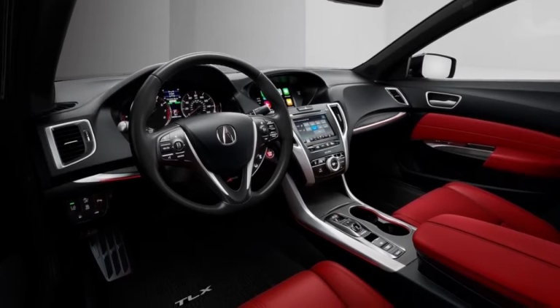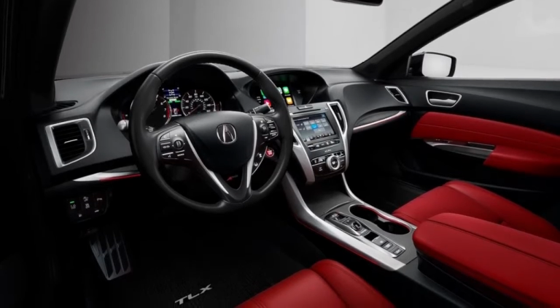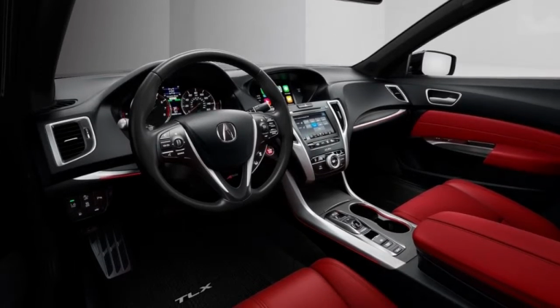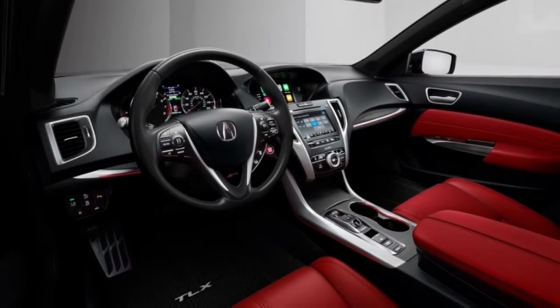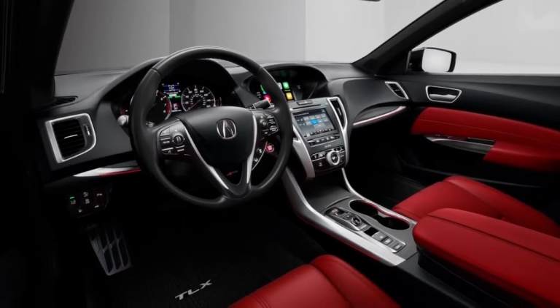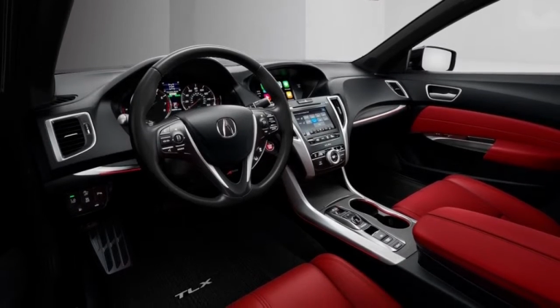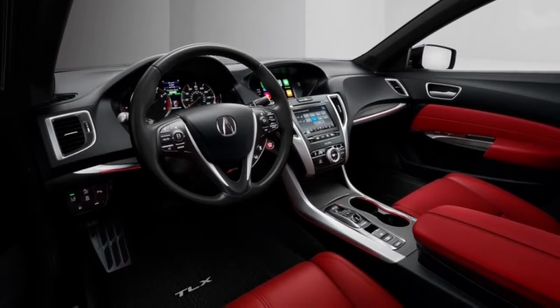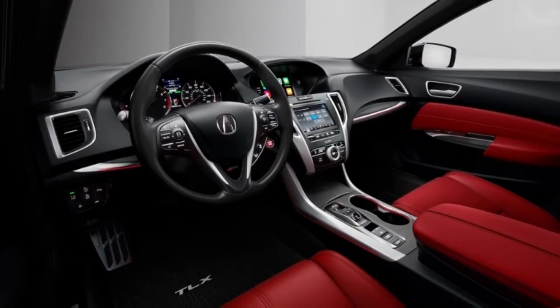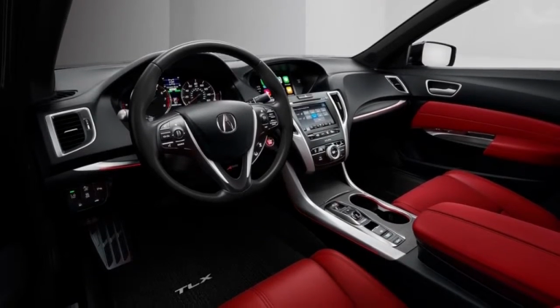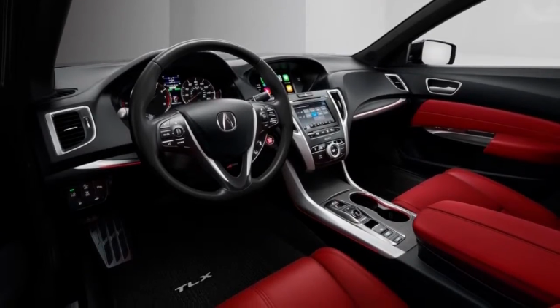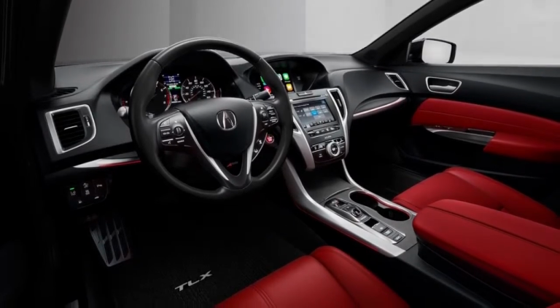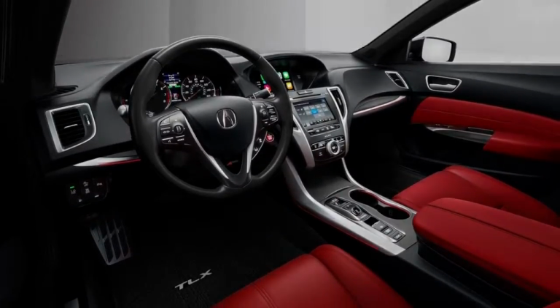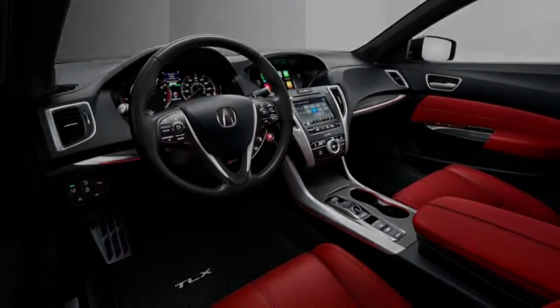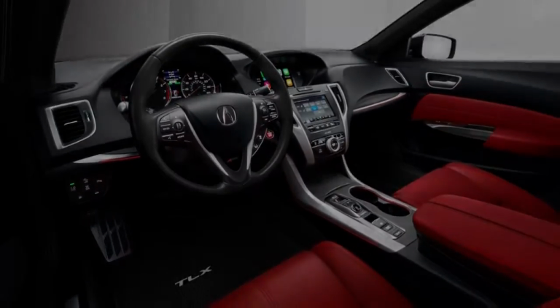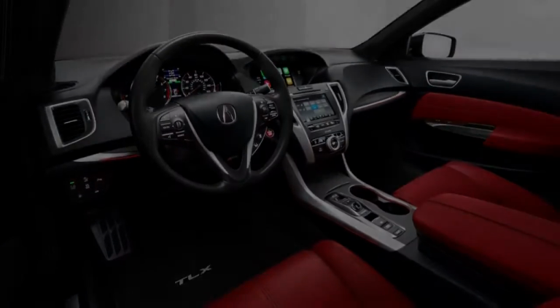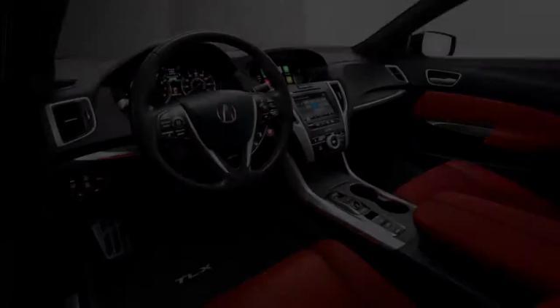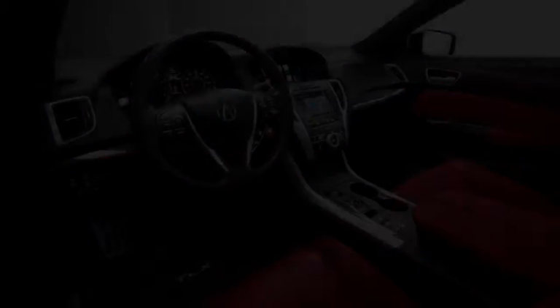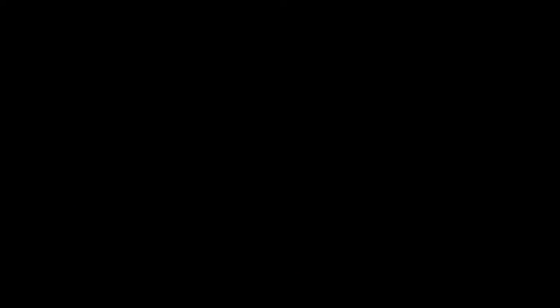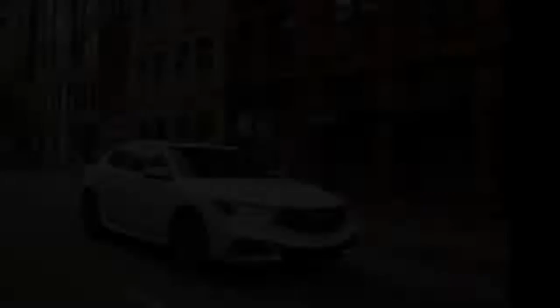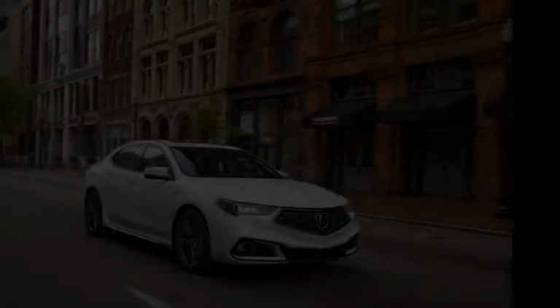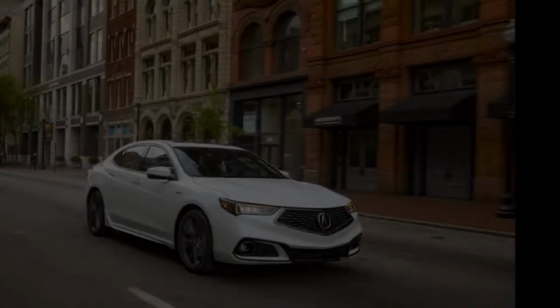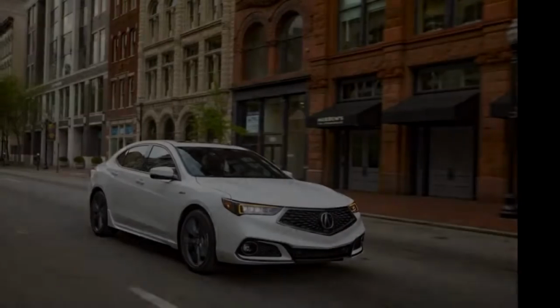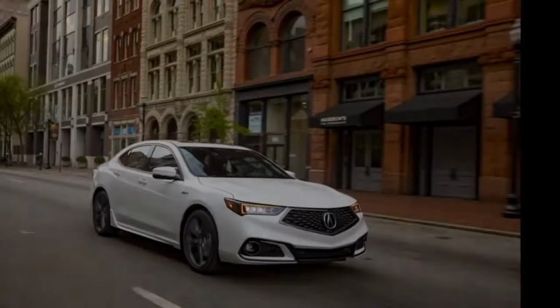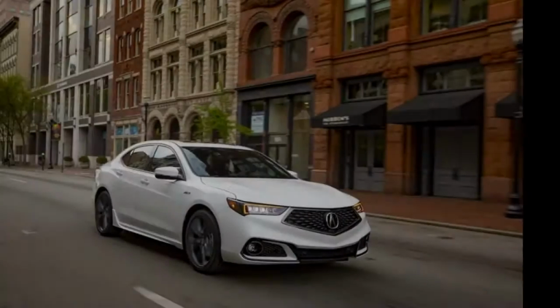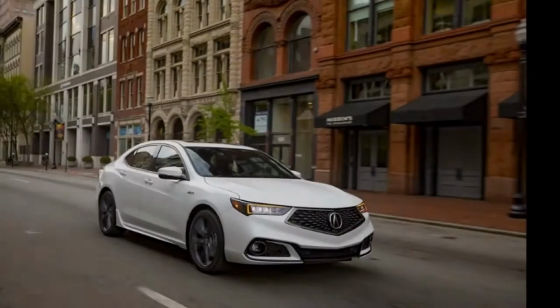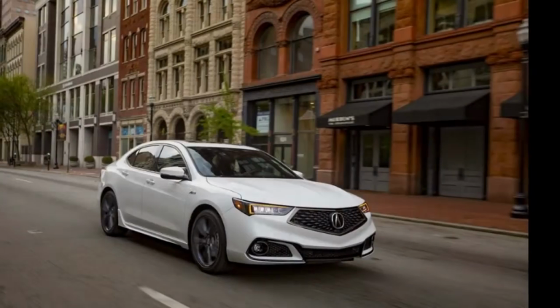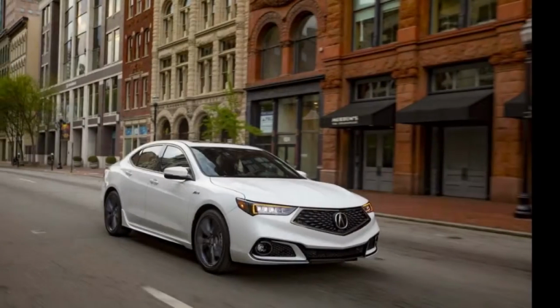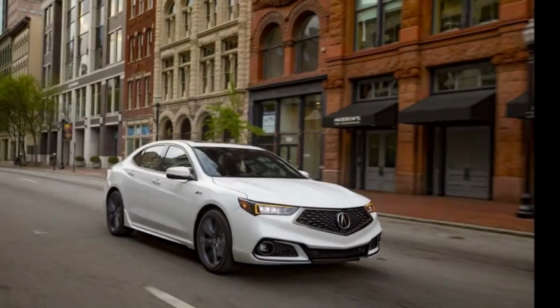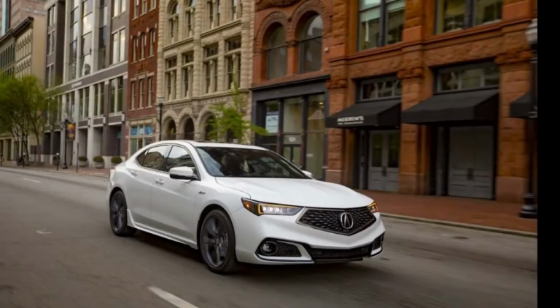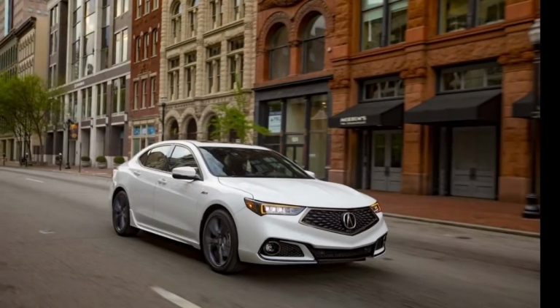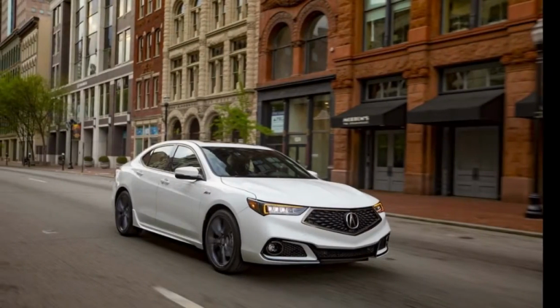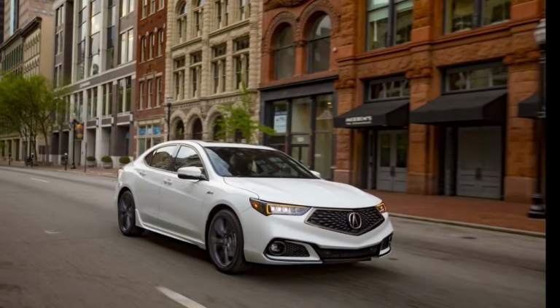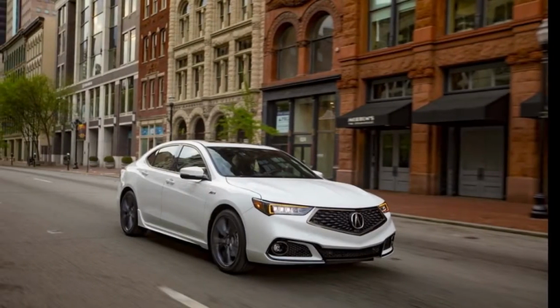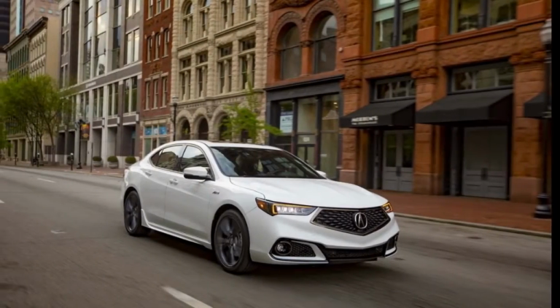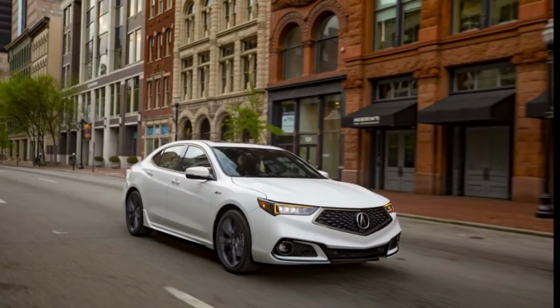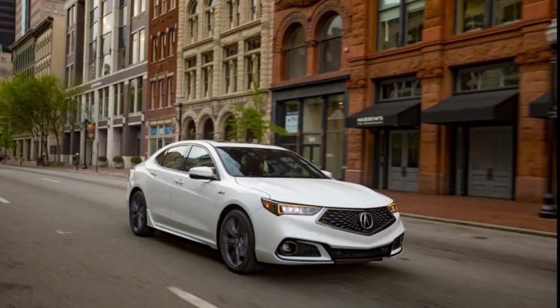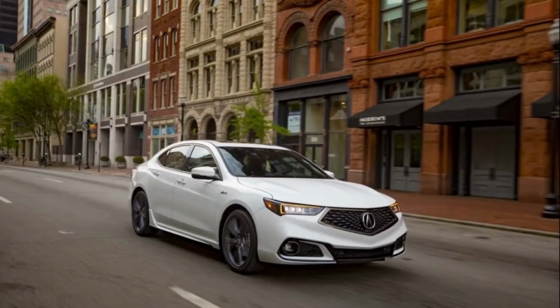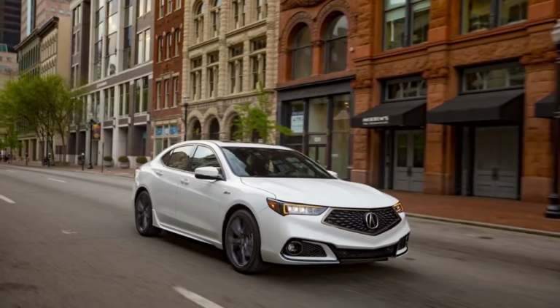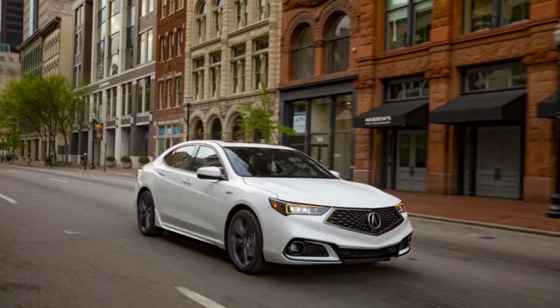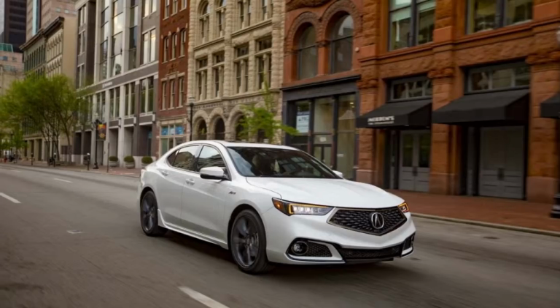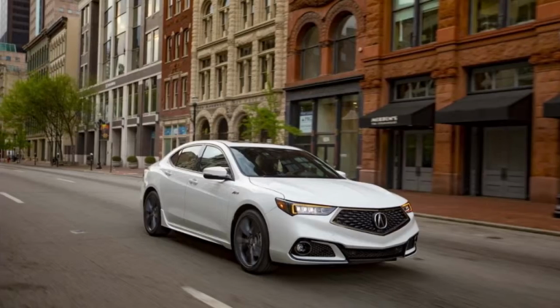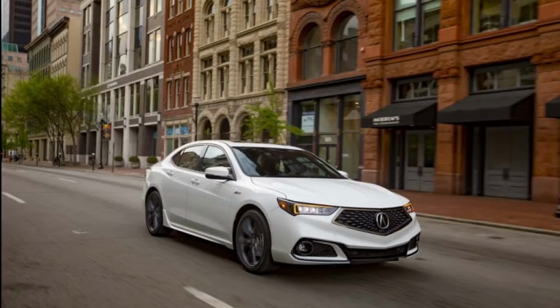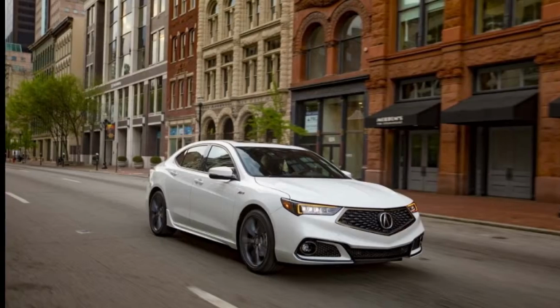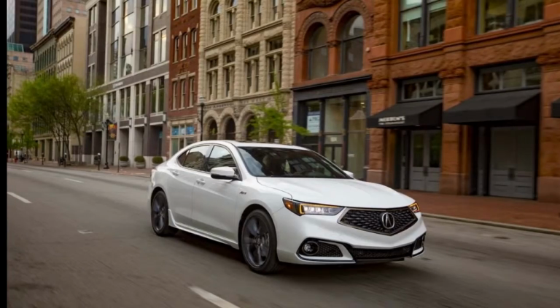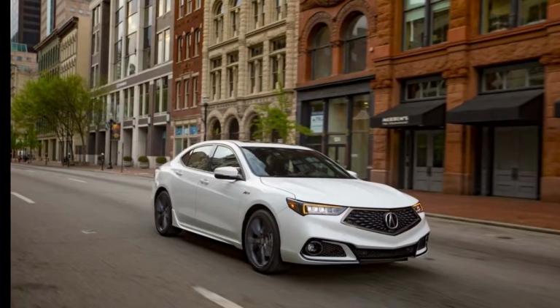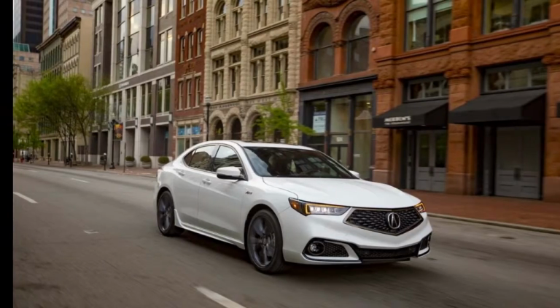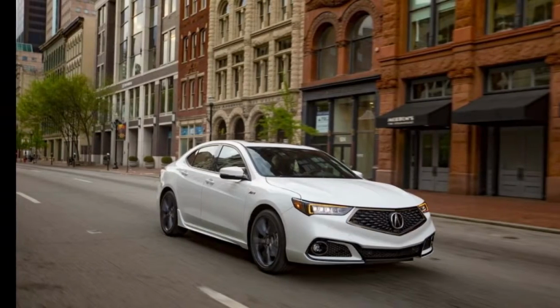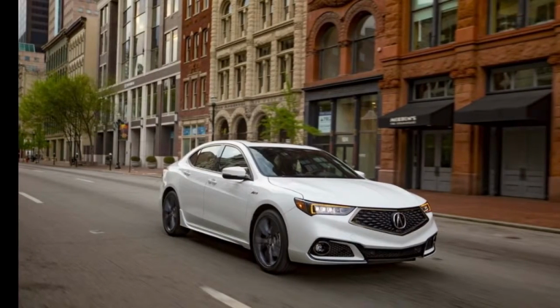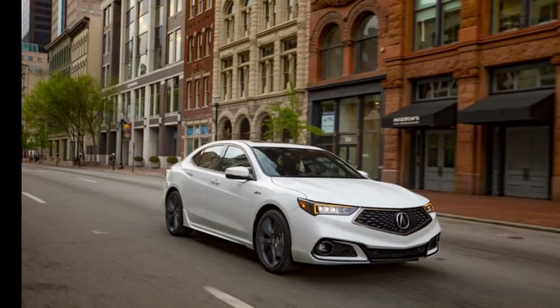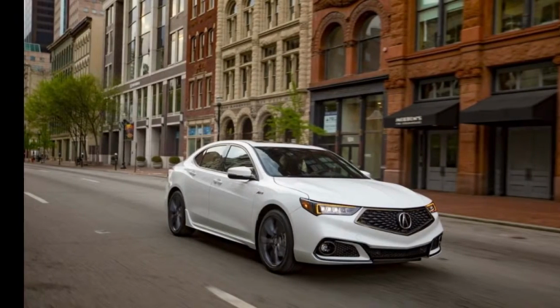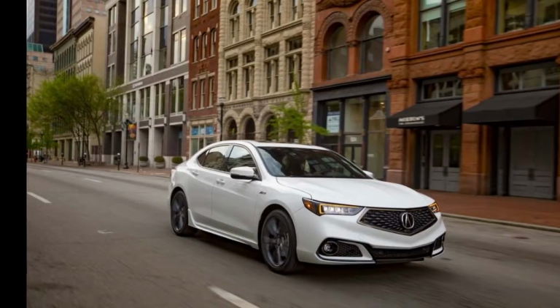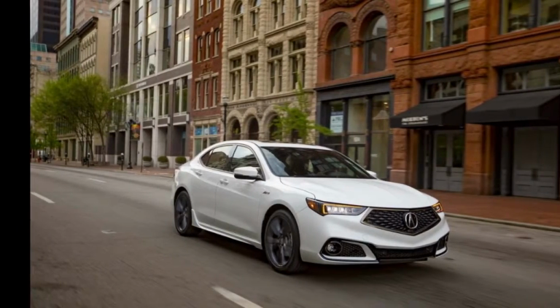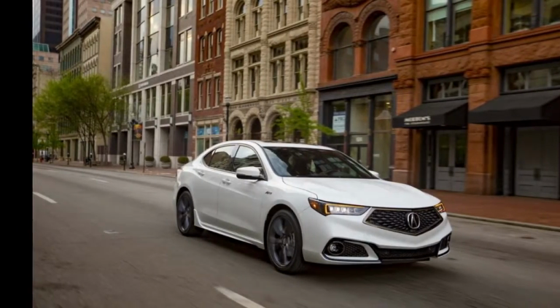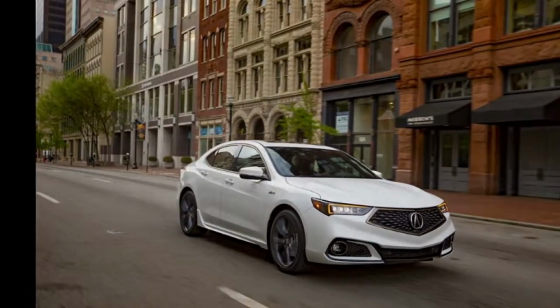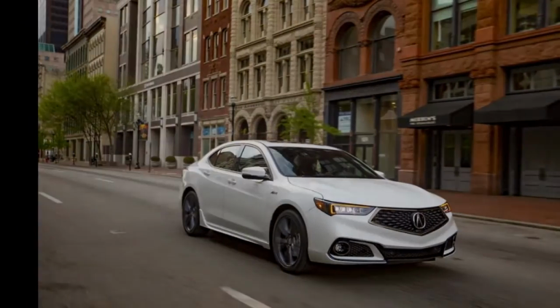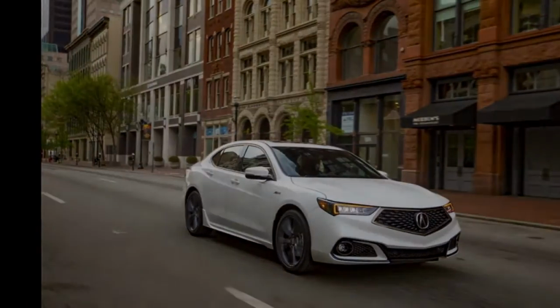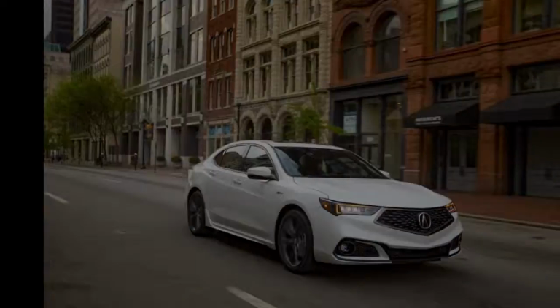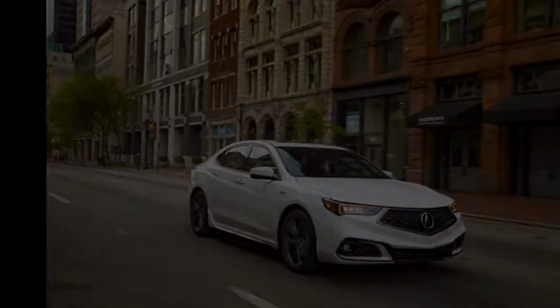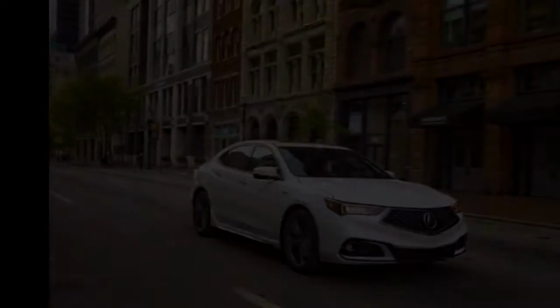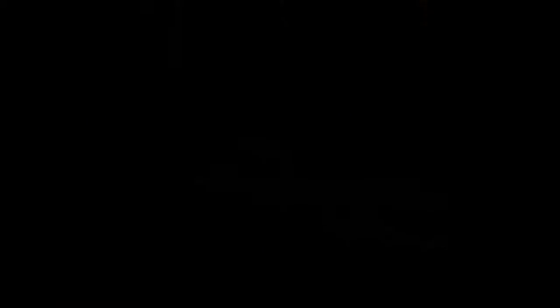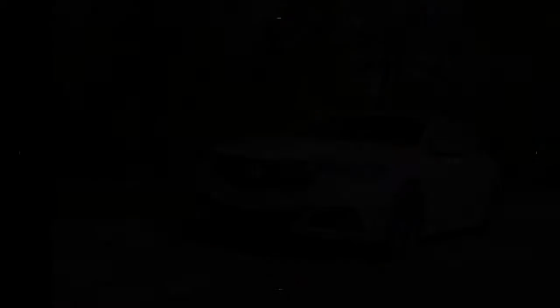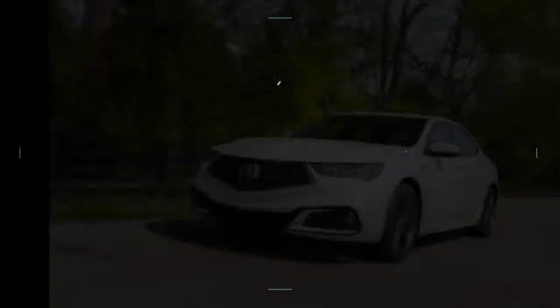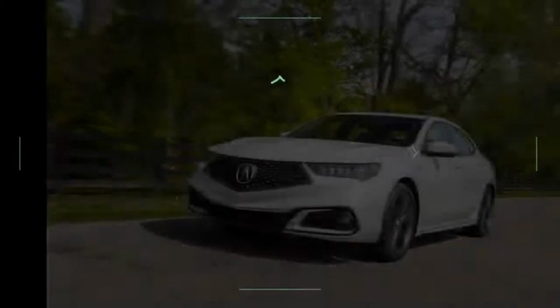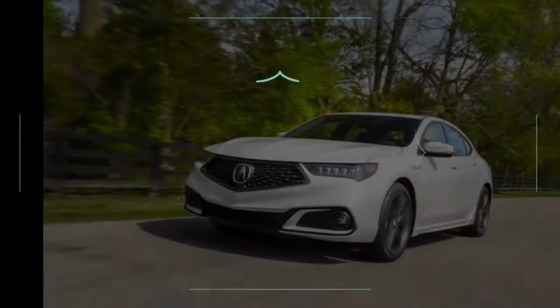Expect the final product to look very similar to this concept mockup, which is to say, not bad at all.